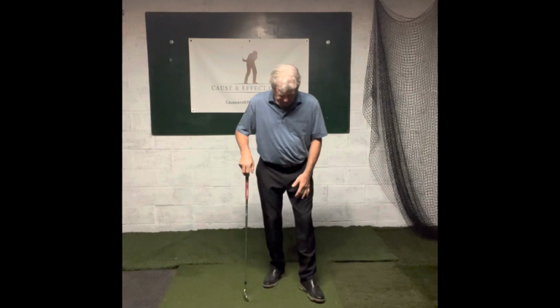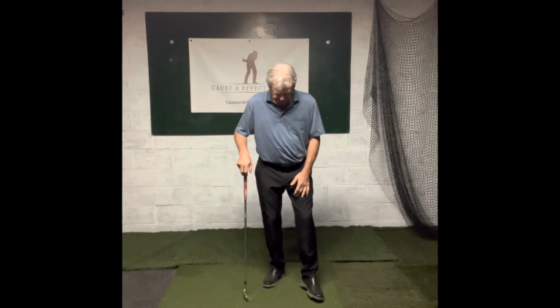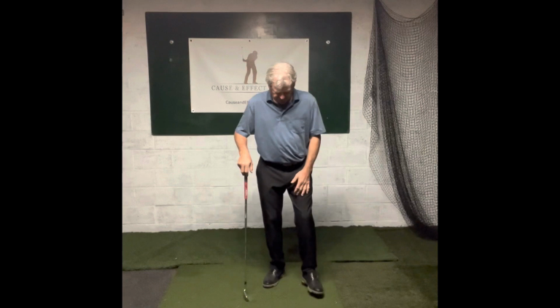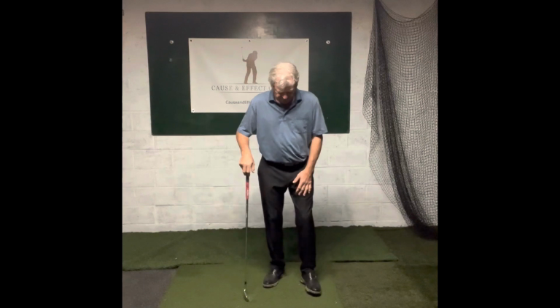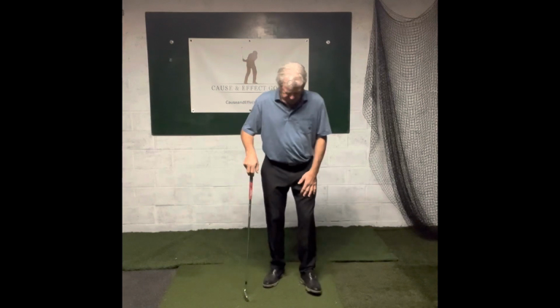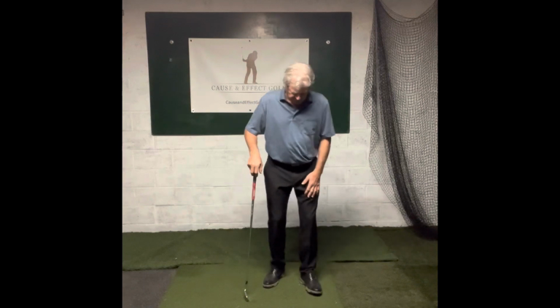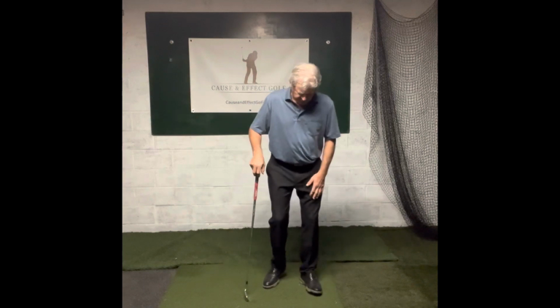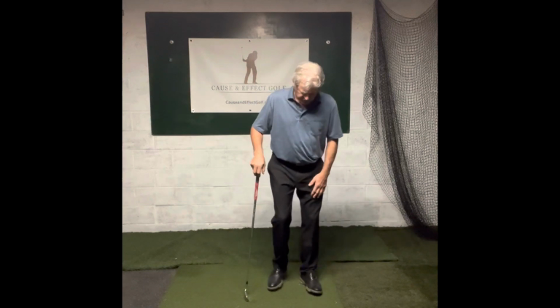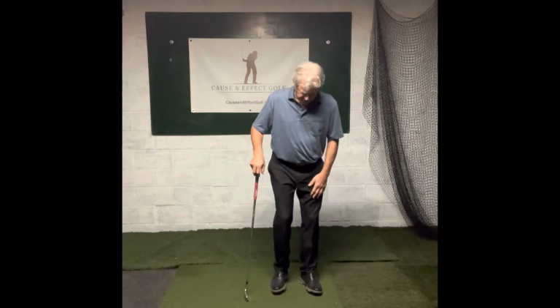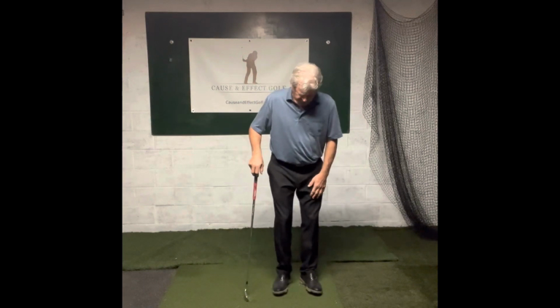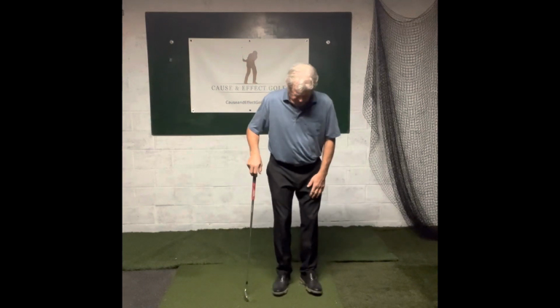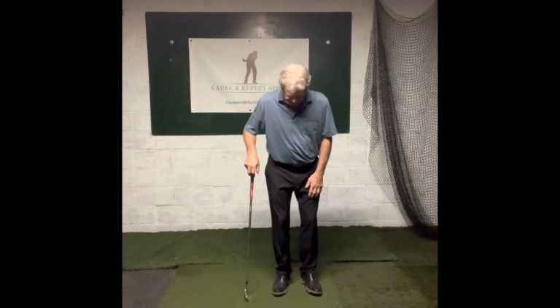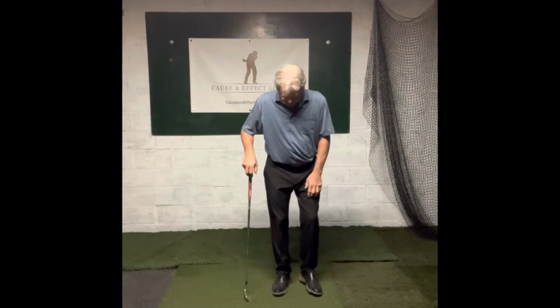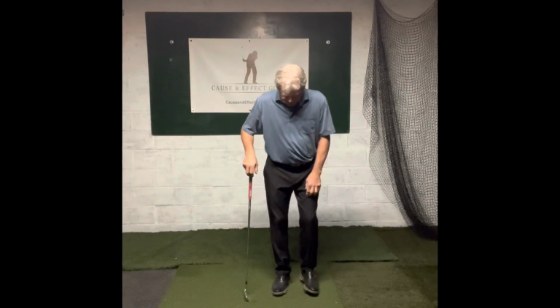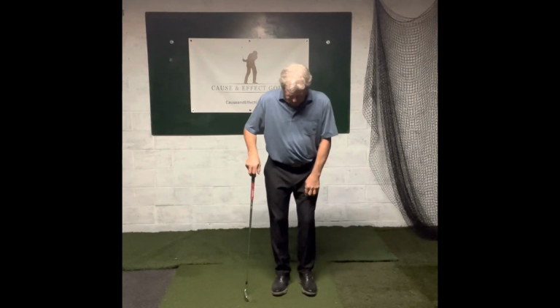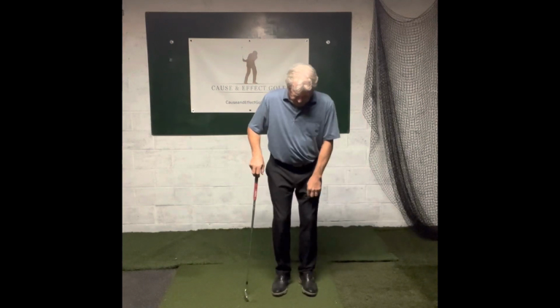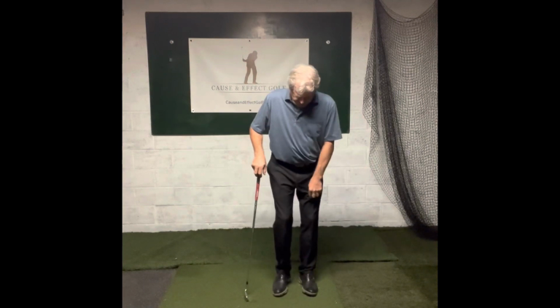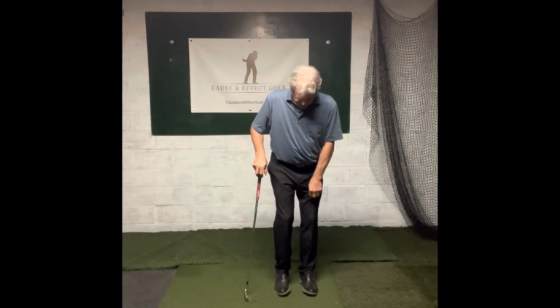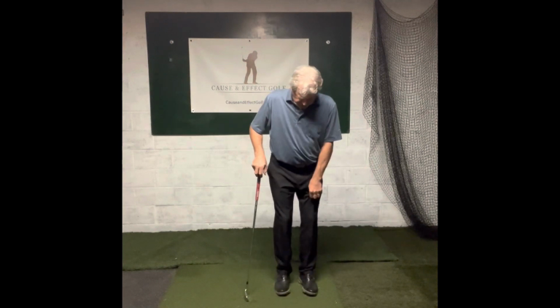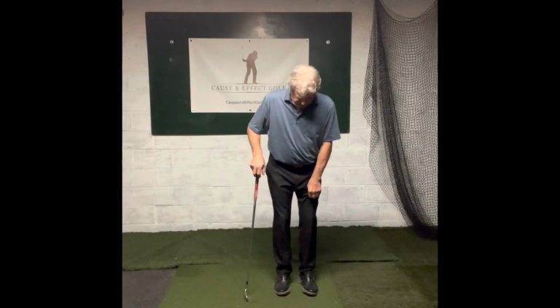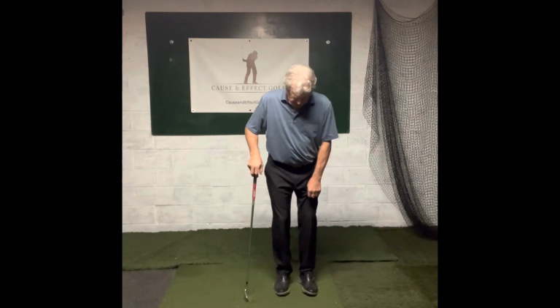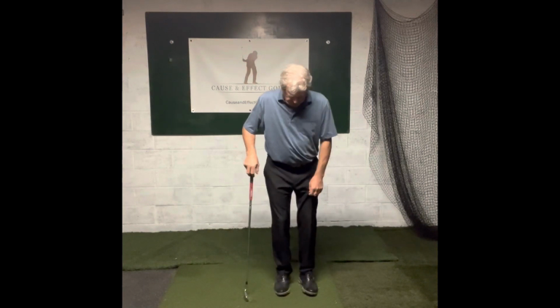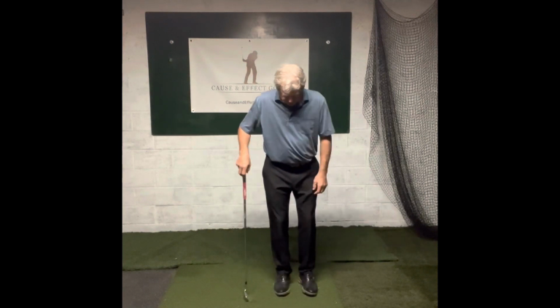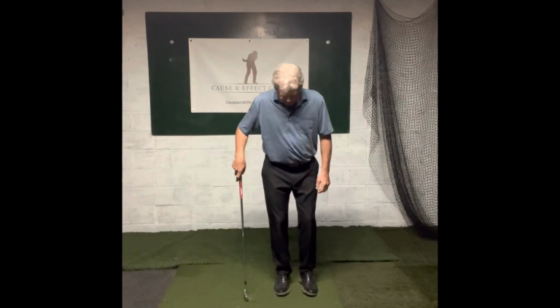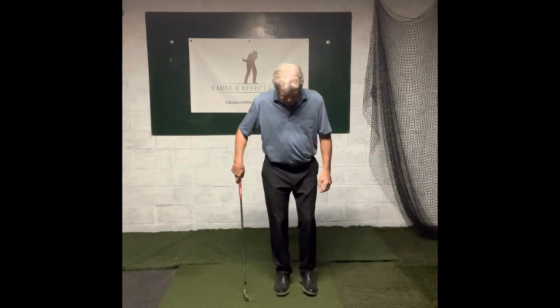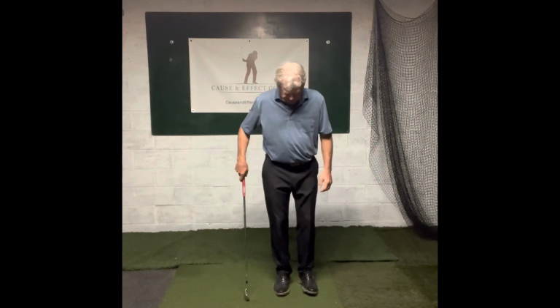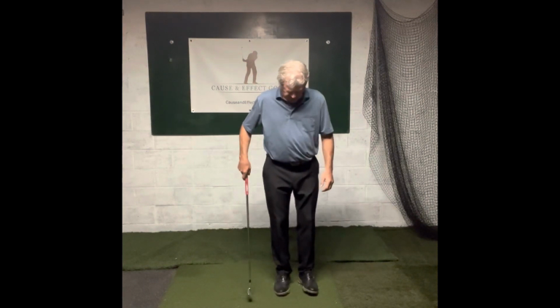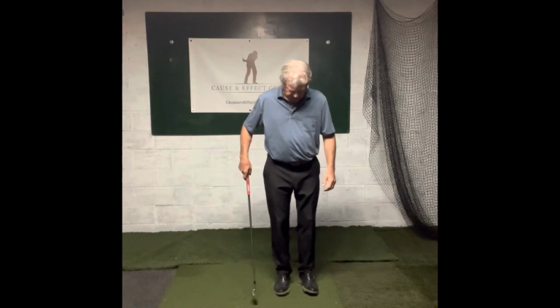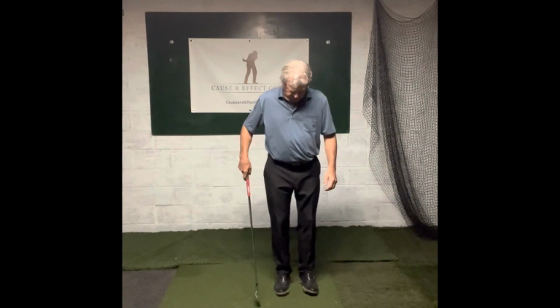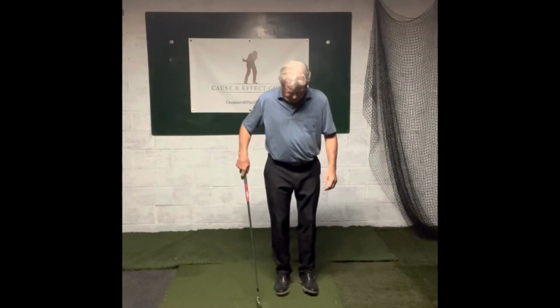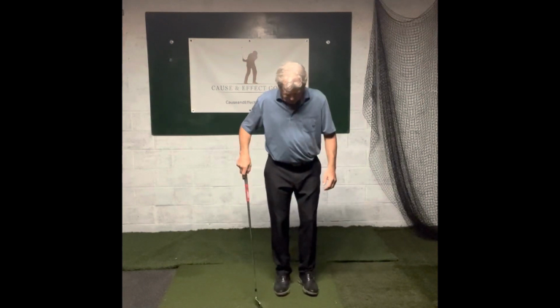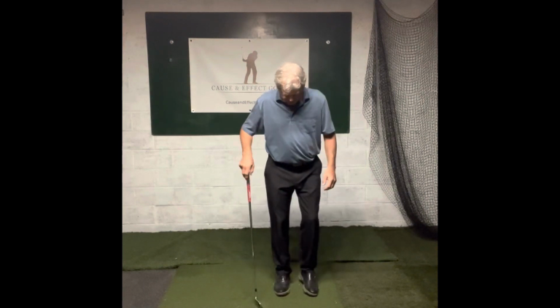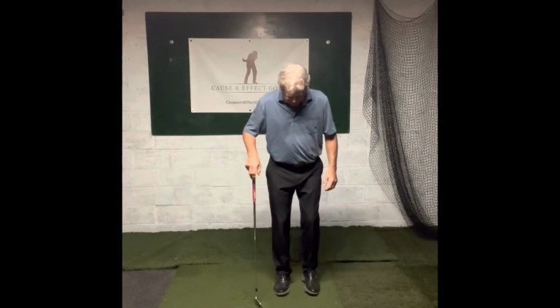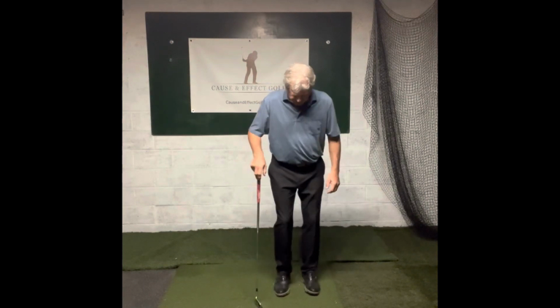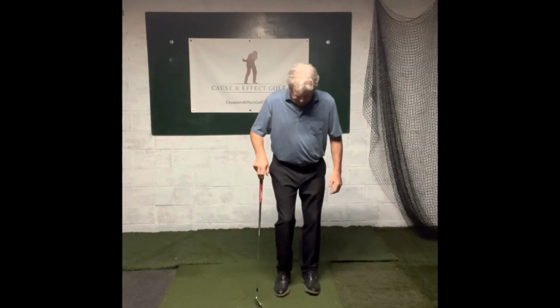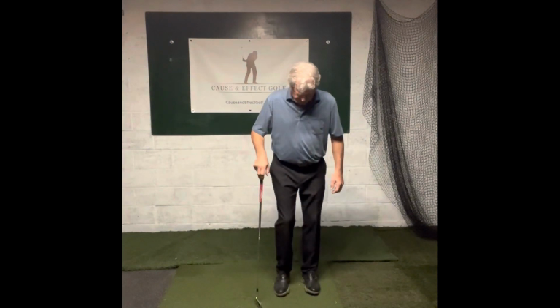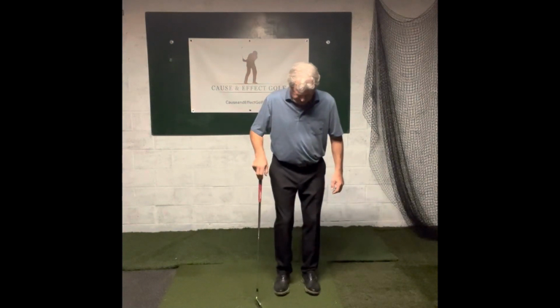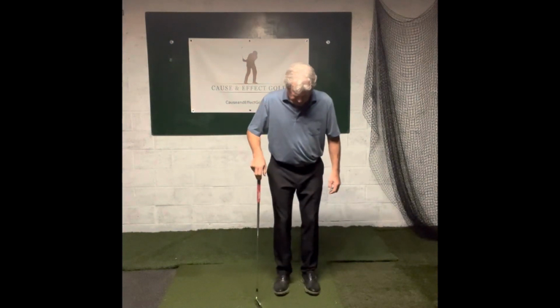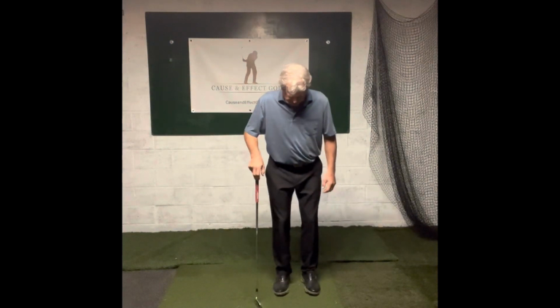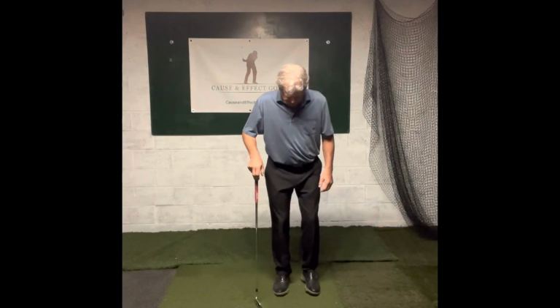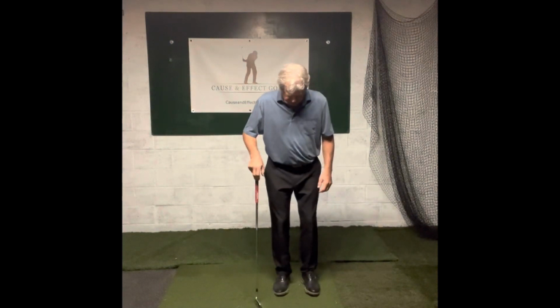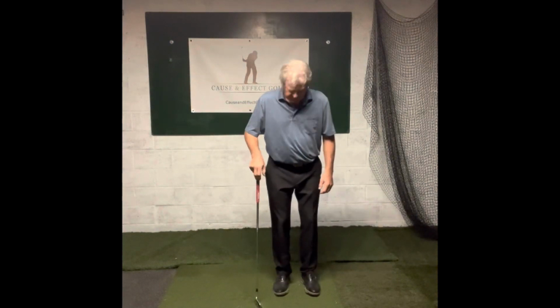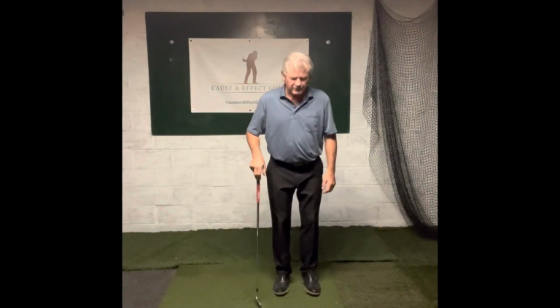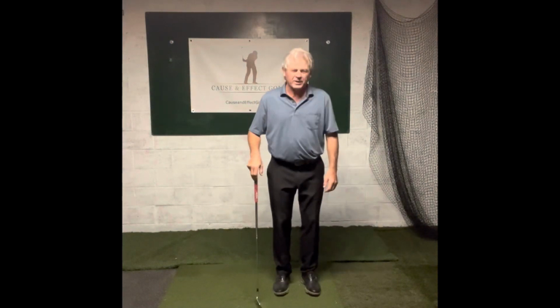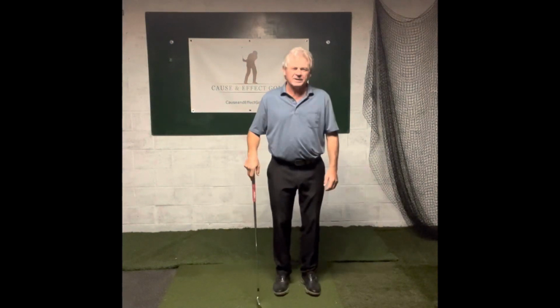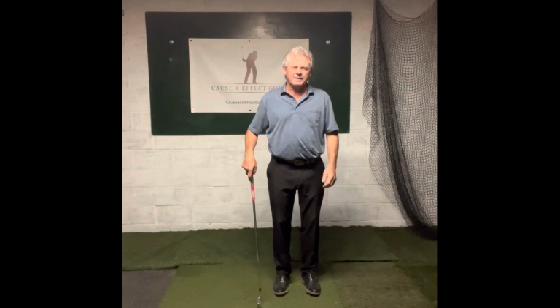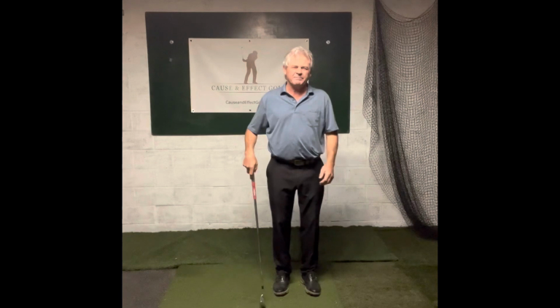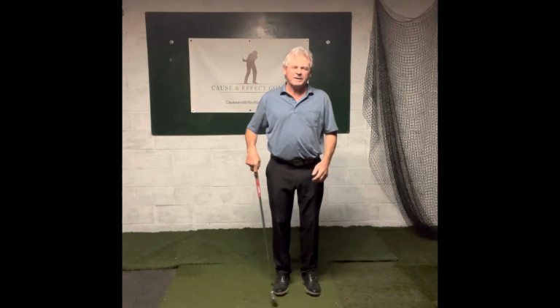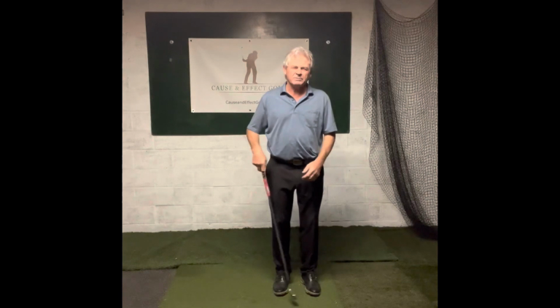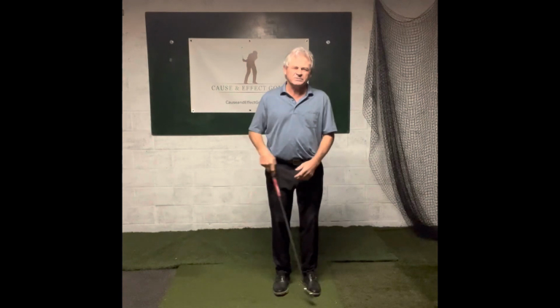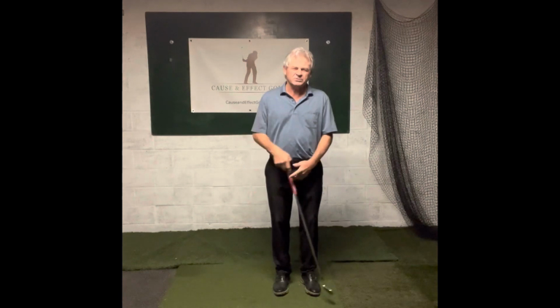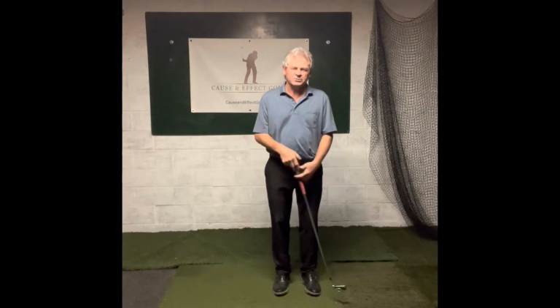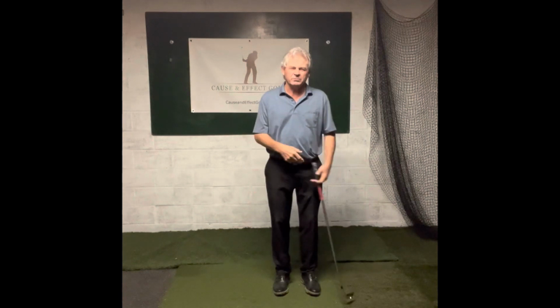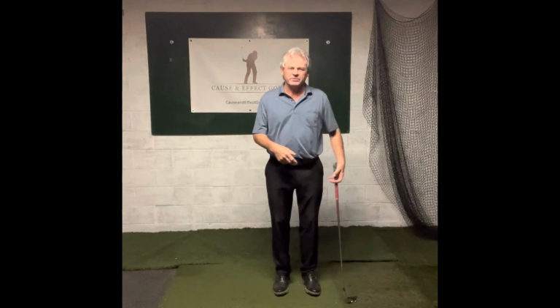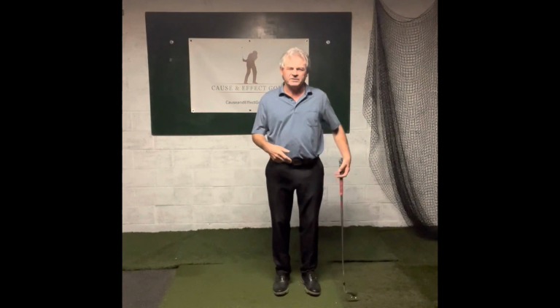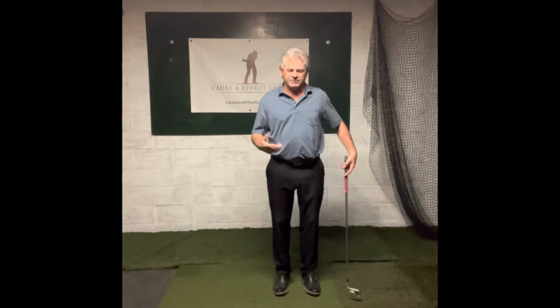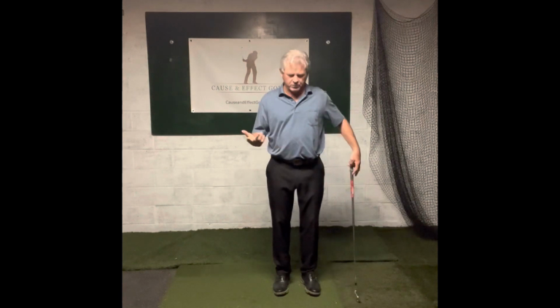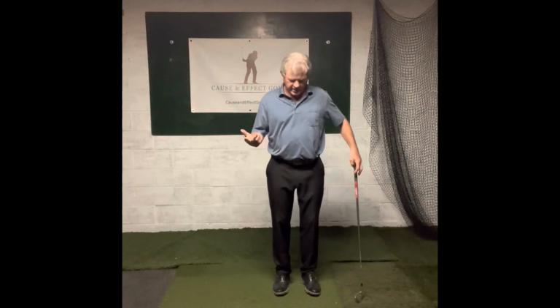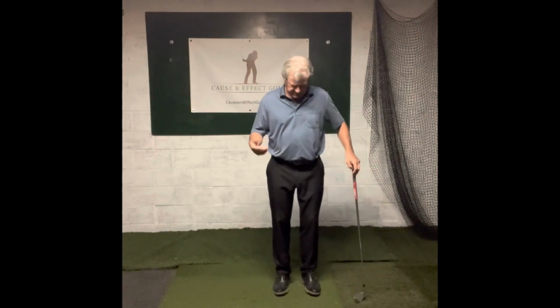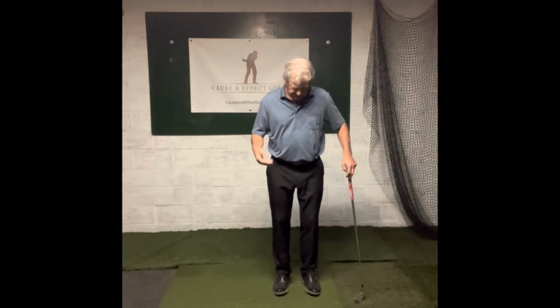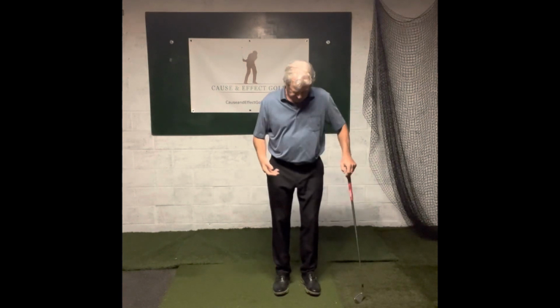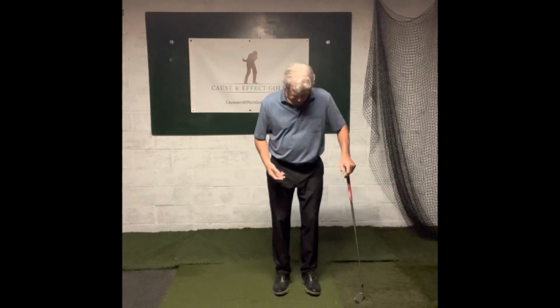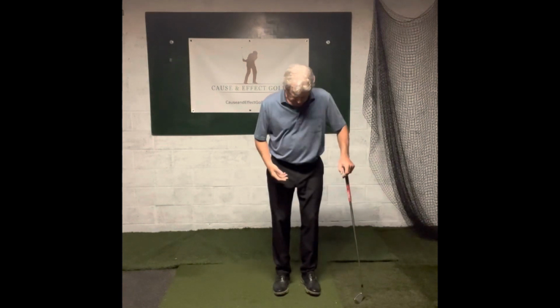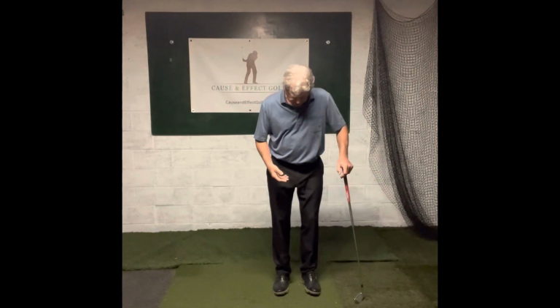This is a split foot drill. I first learned it when I was reading and studying a little bit of what Ledbetter was doing with Nick Price and Nick Faldo.